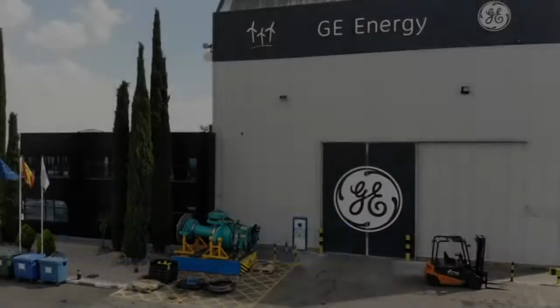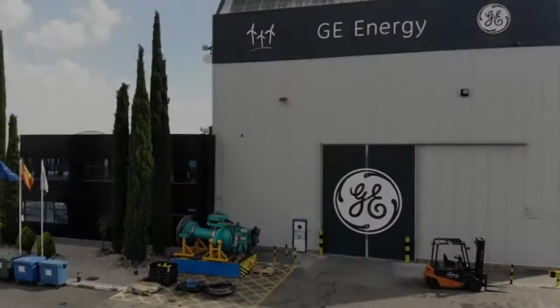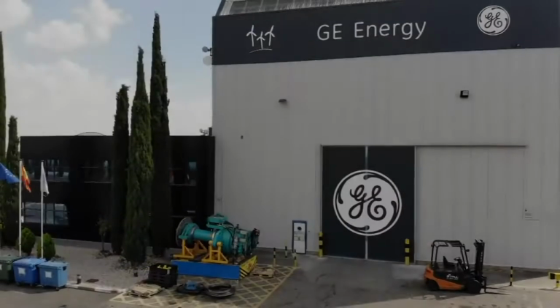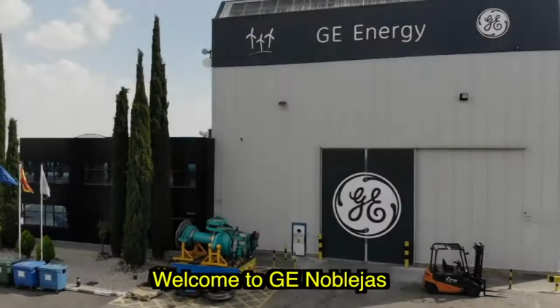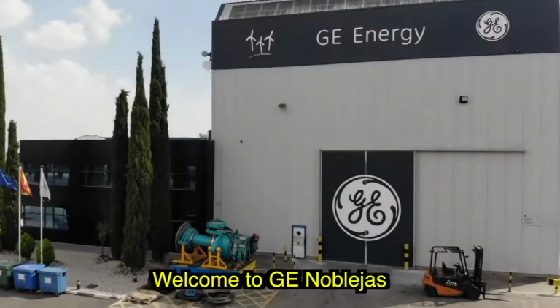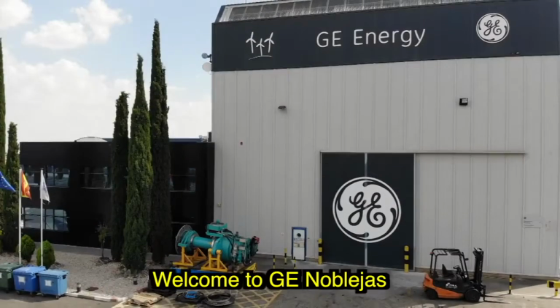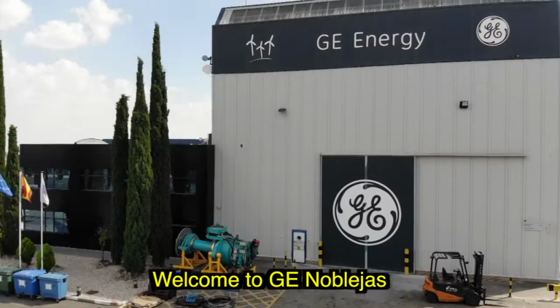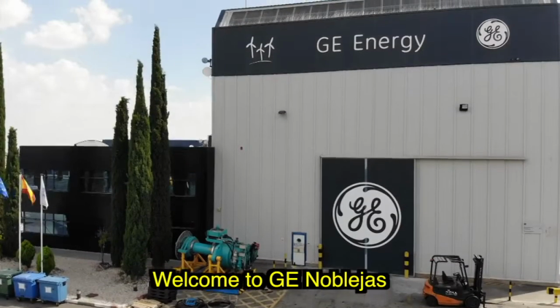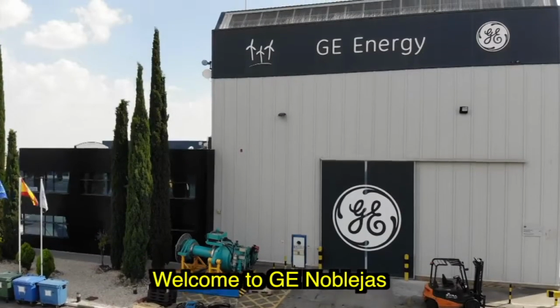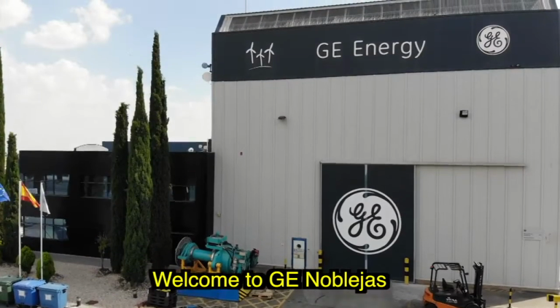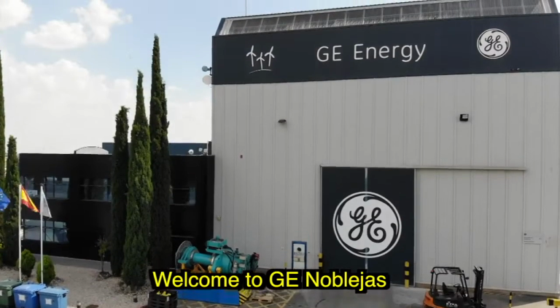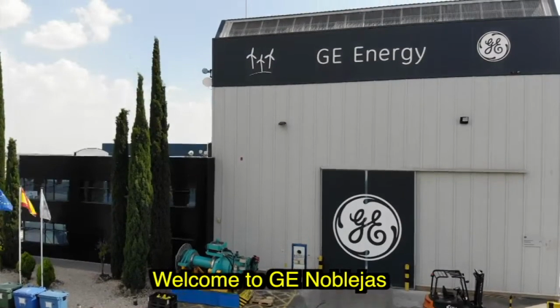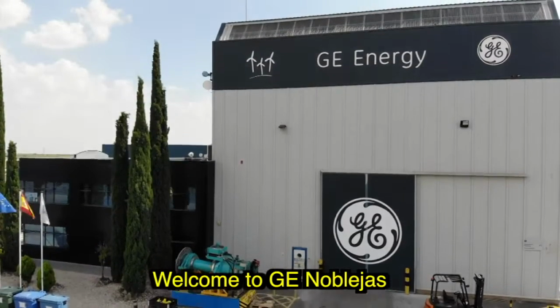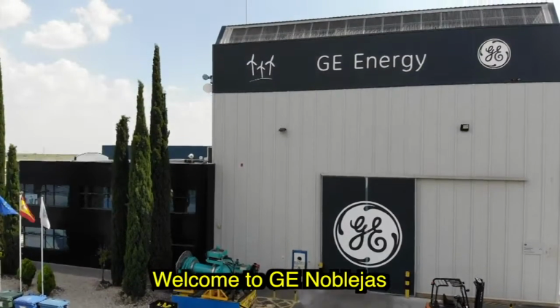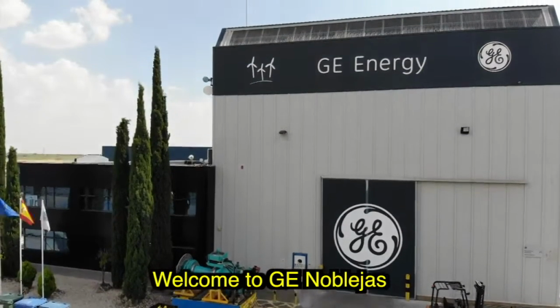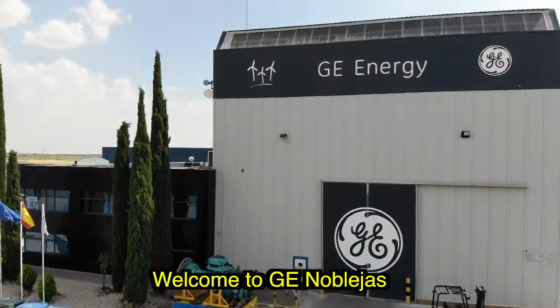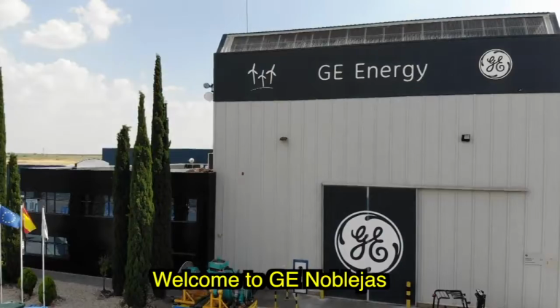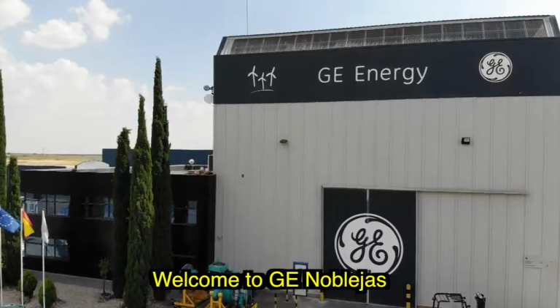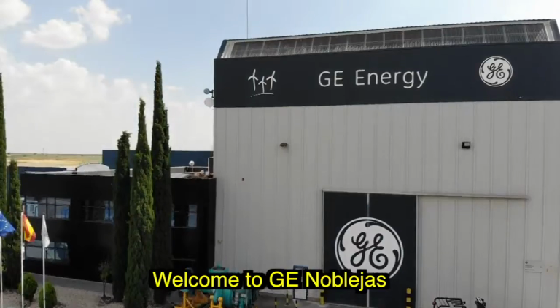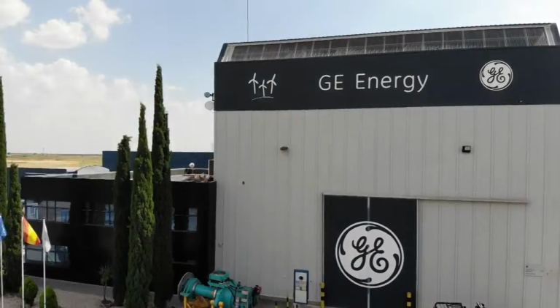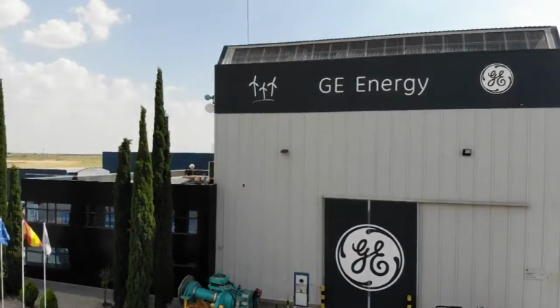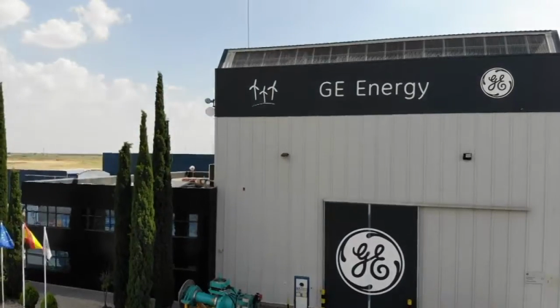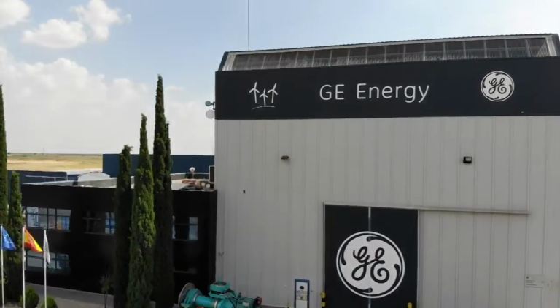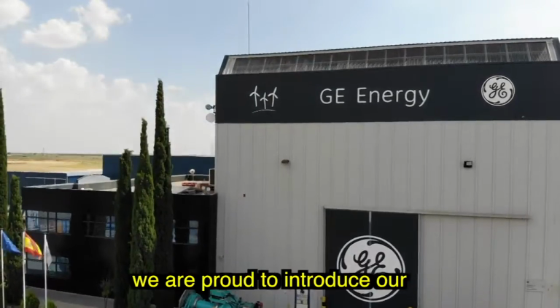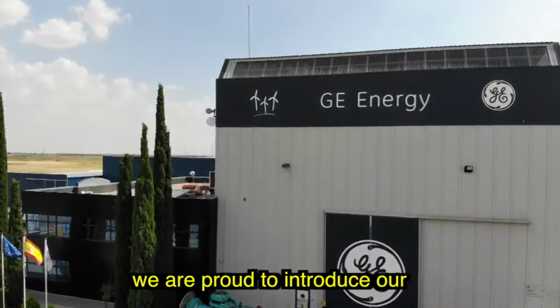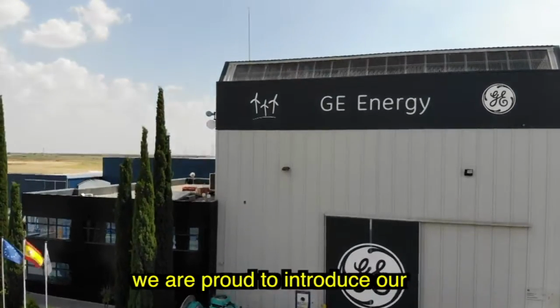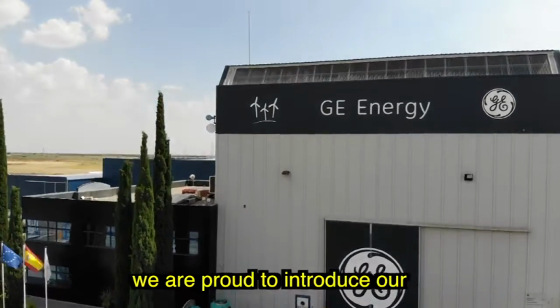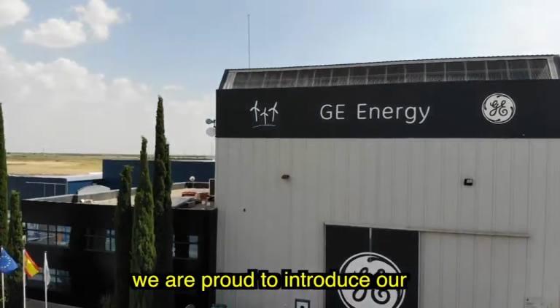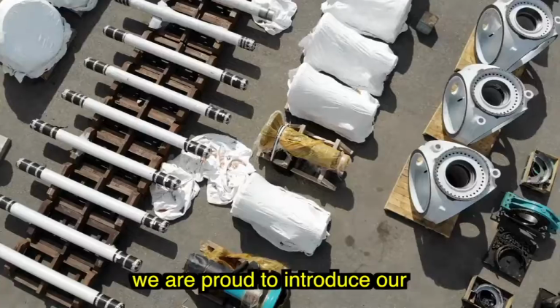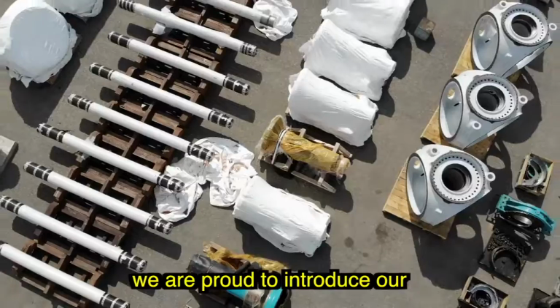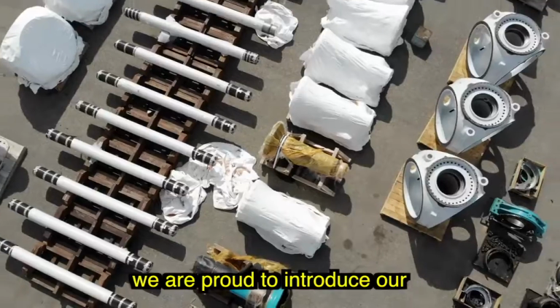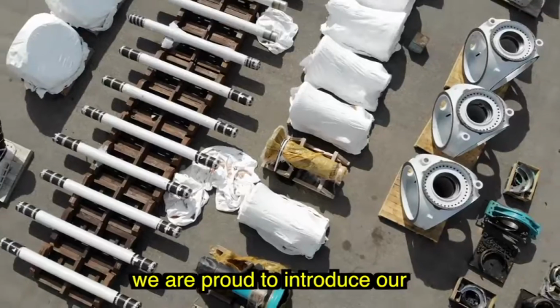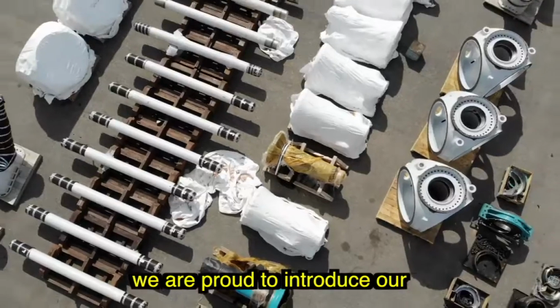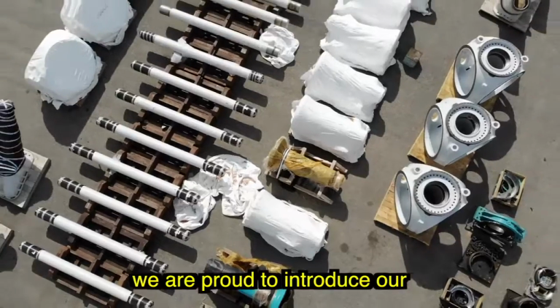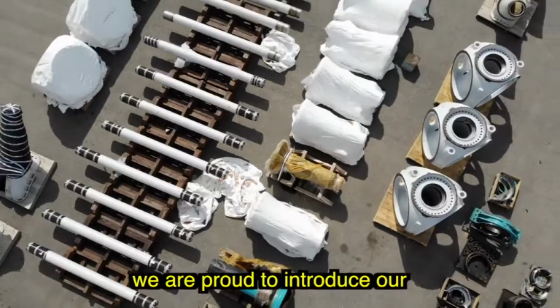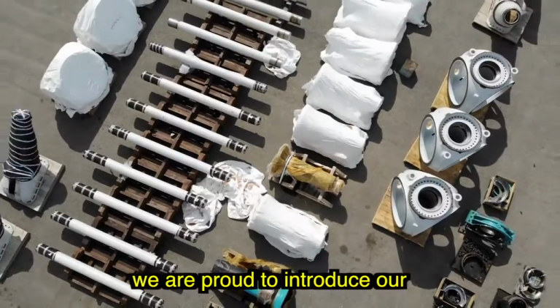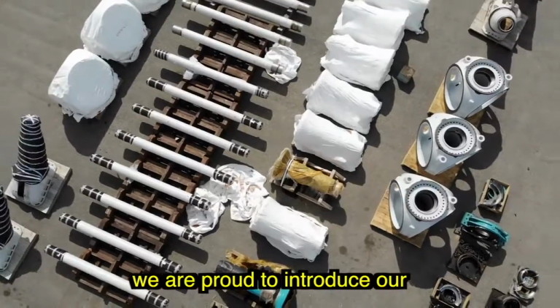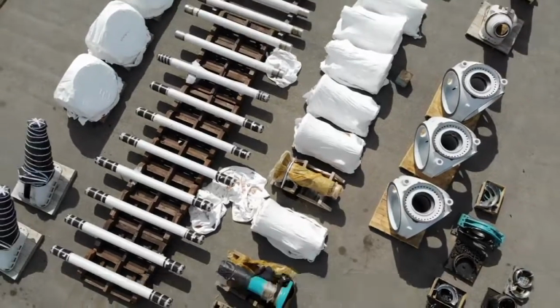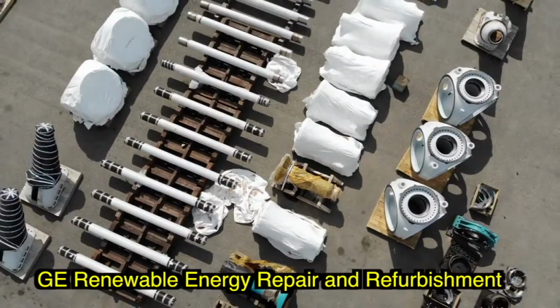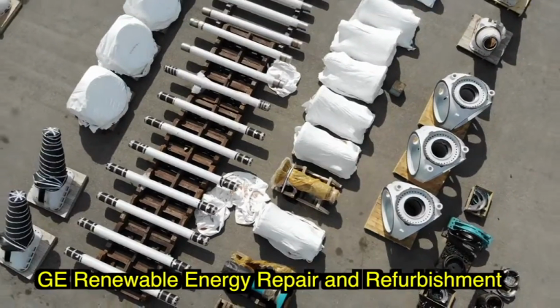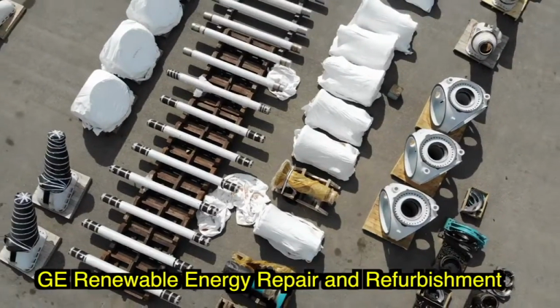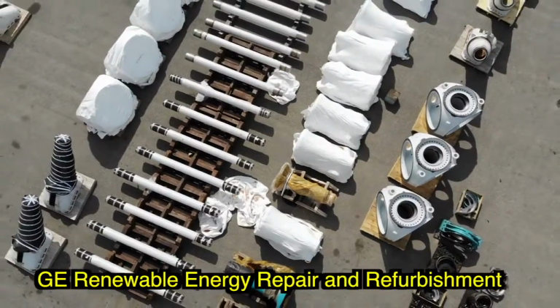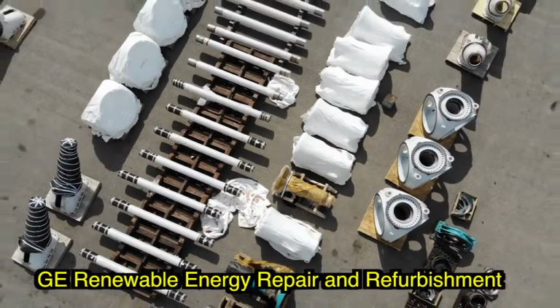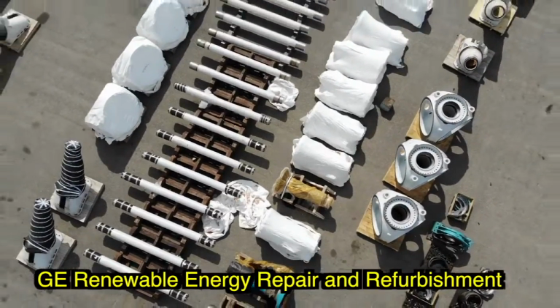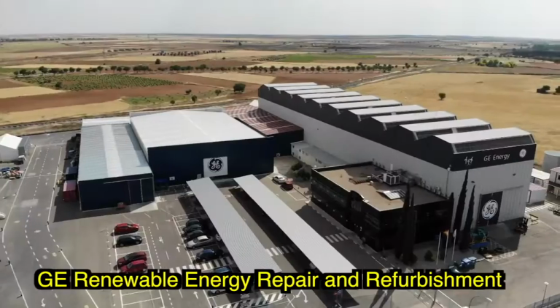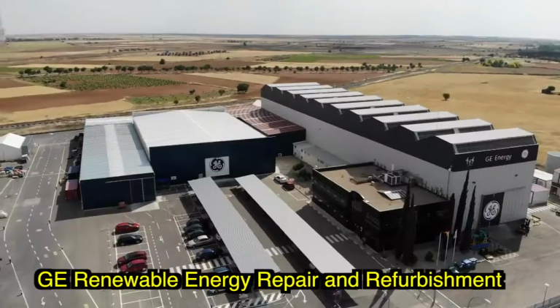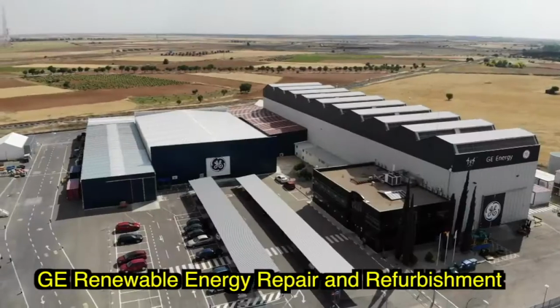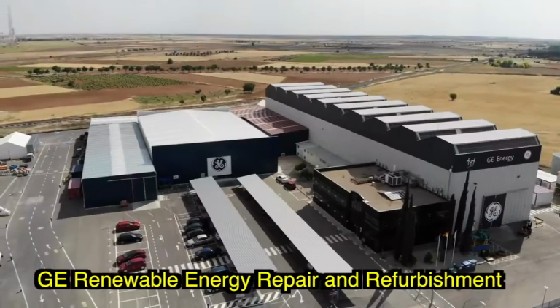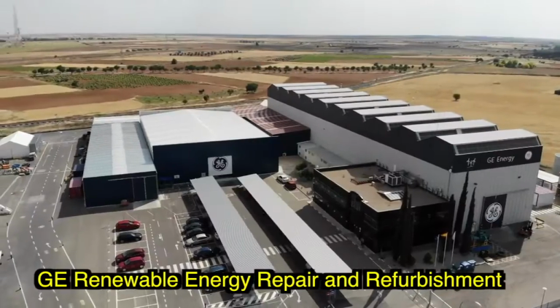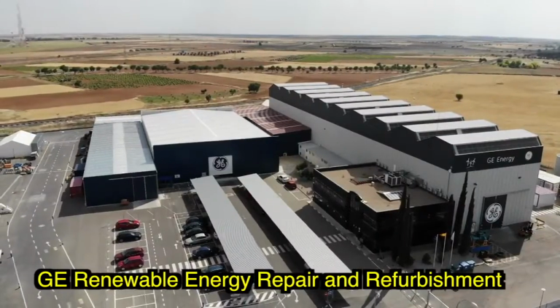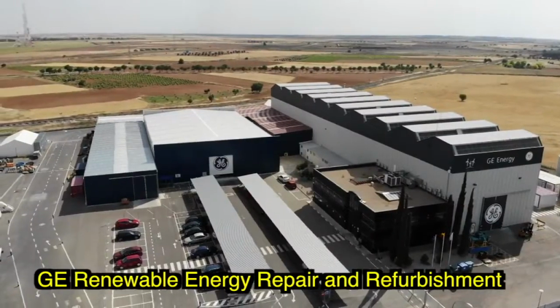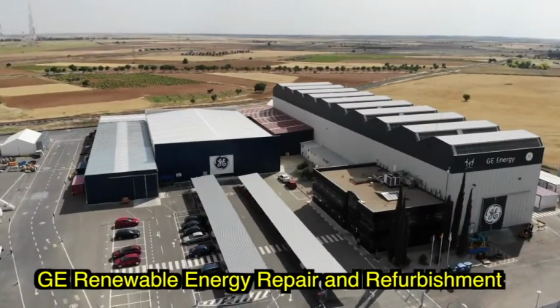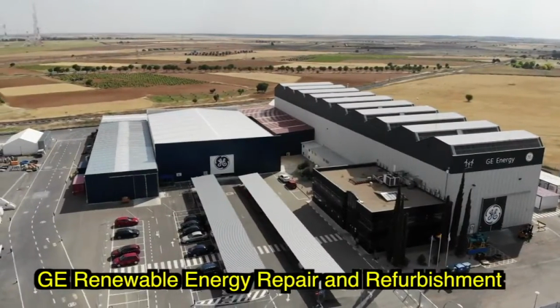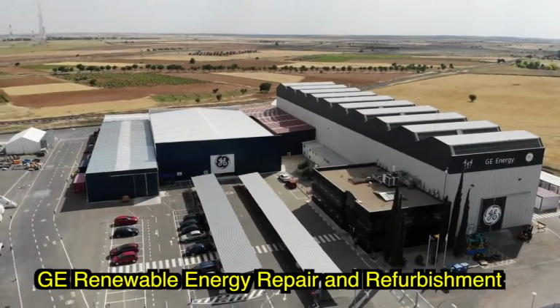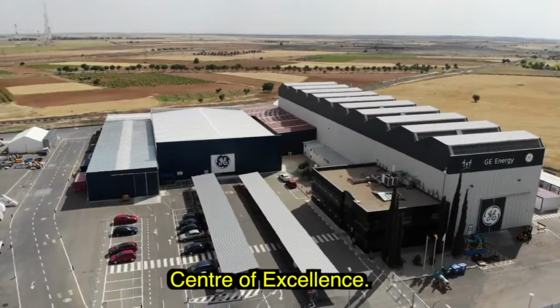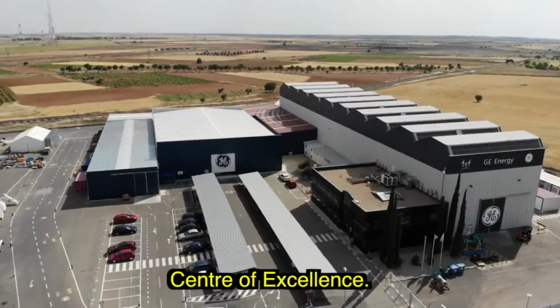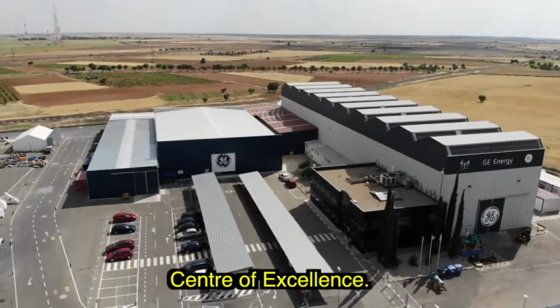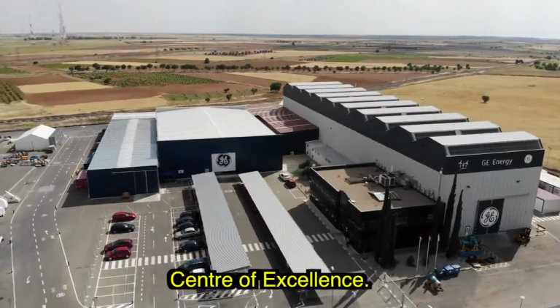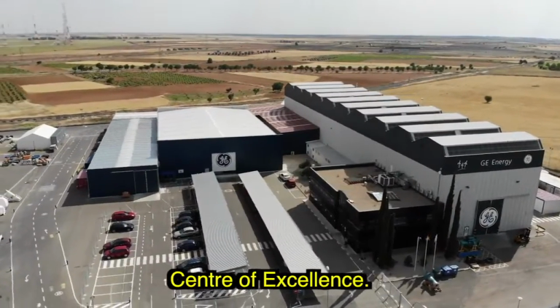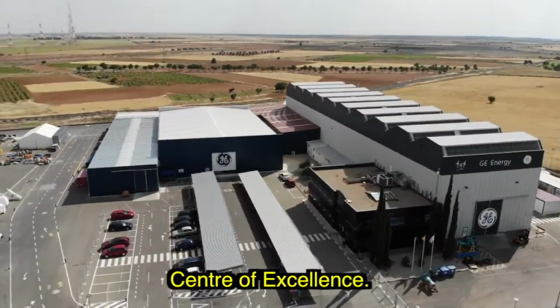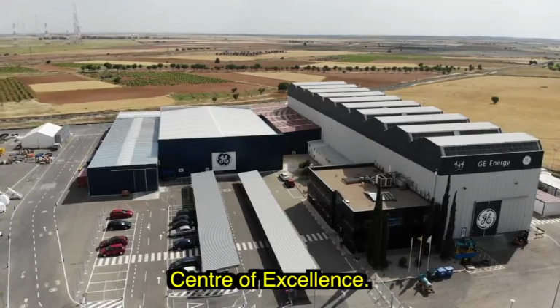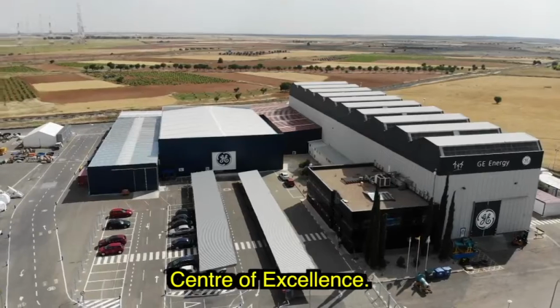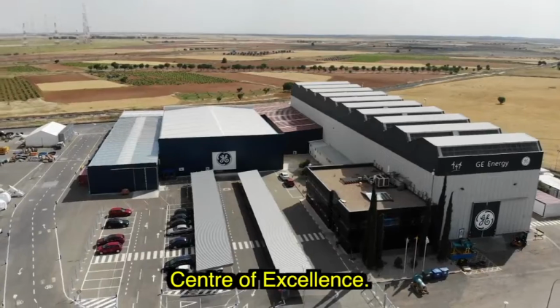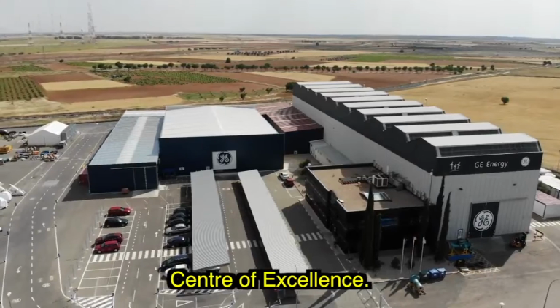Welcome to GE Noblejas. We are proud to introduce our GE Renewable Energy Repair and Refurbishment Center of Excellence.